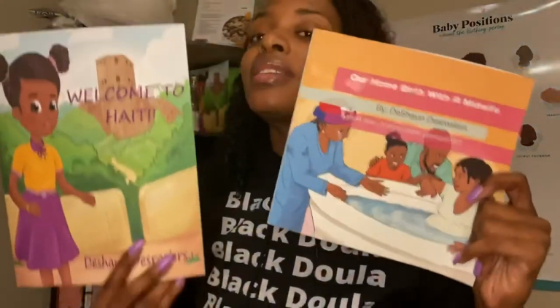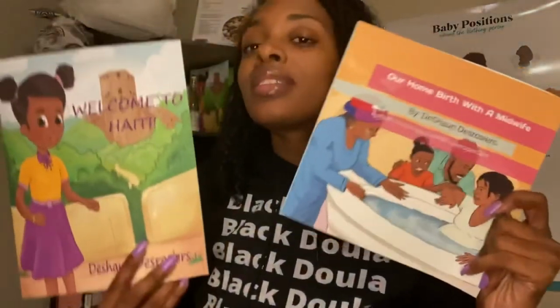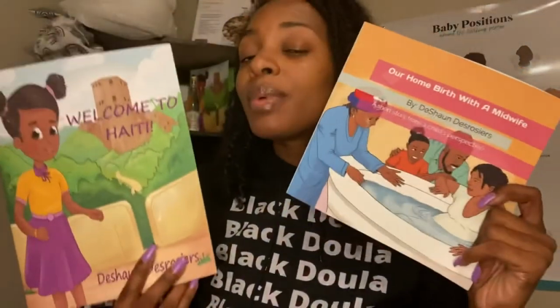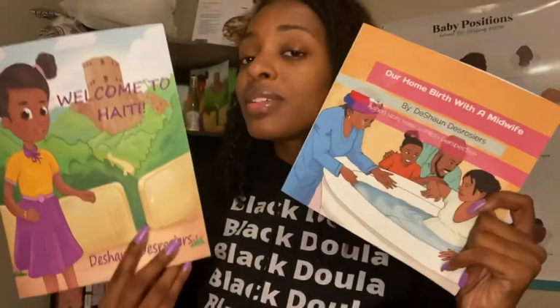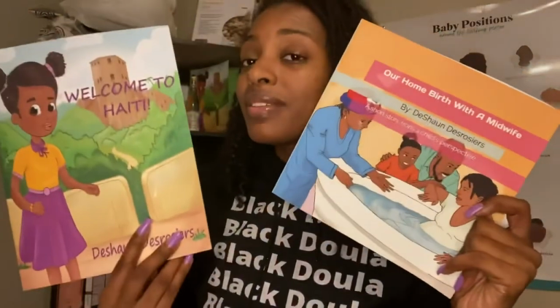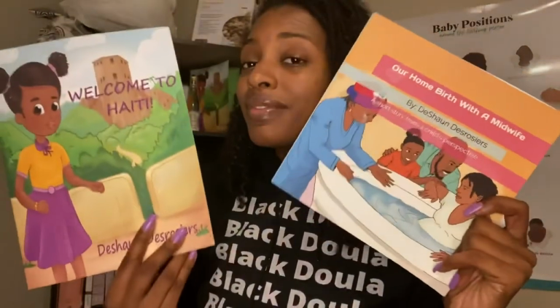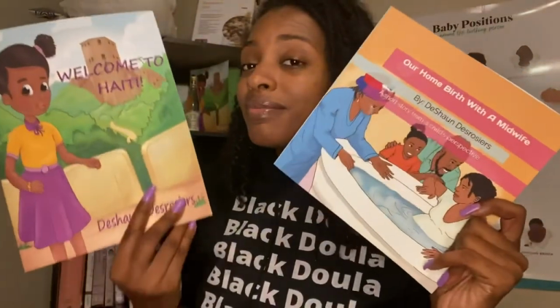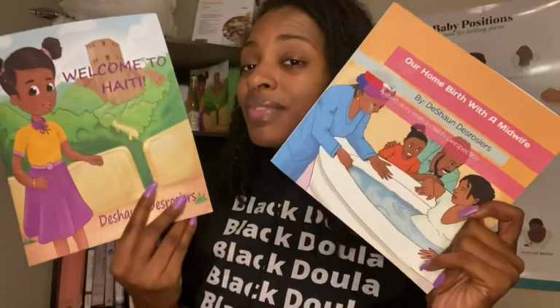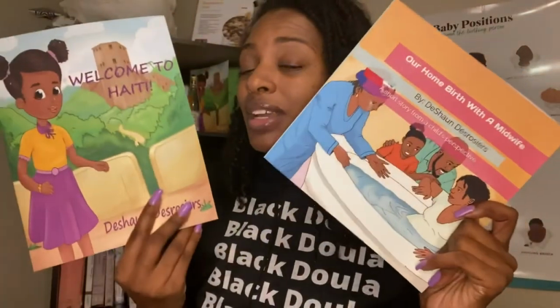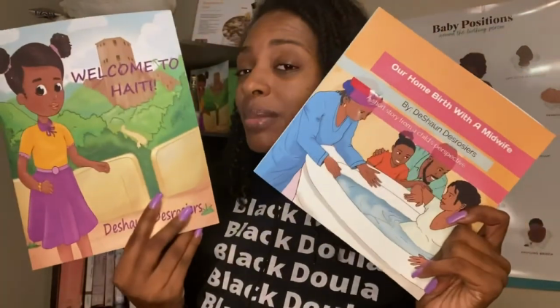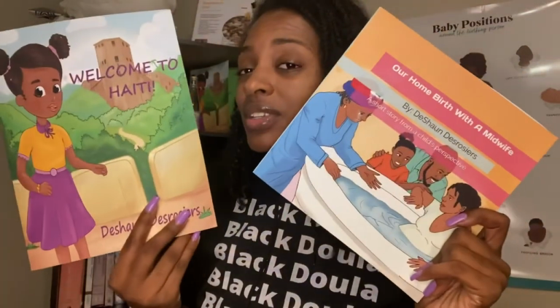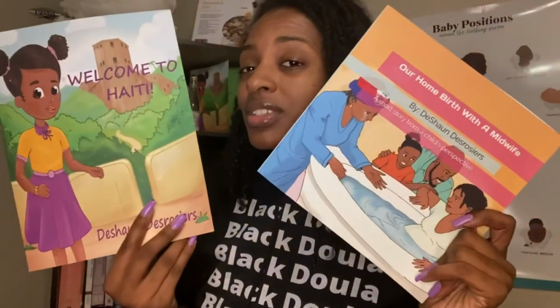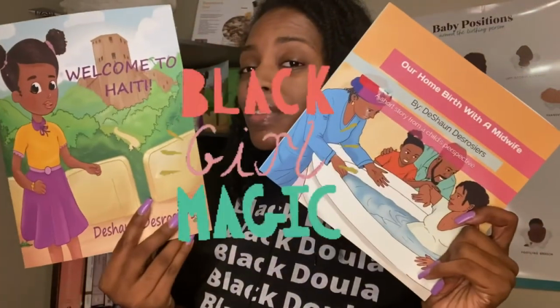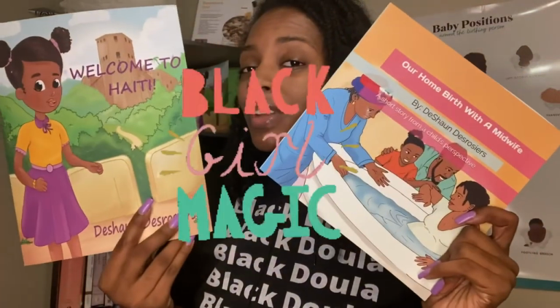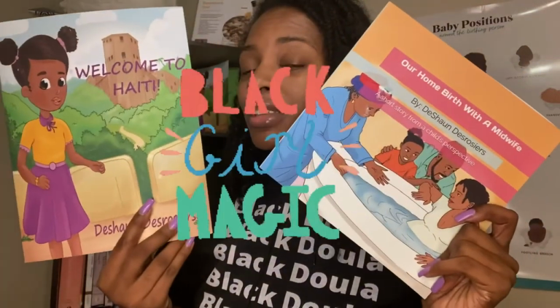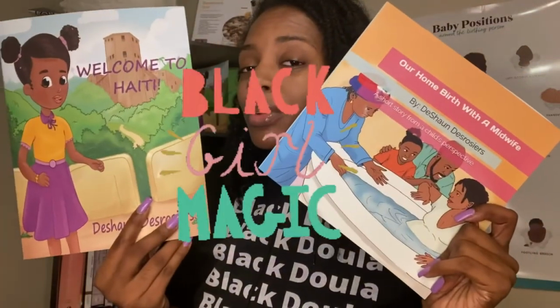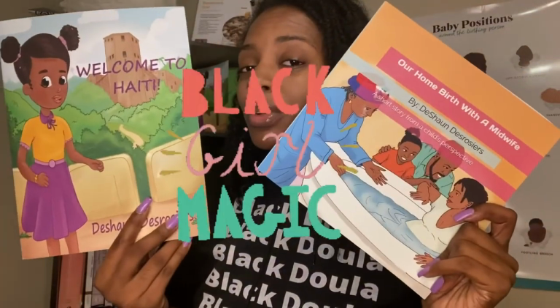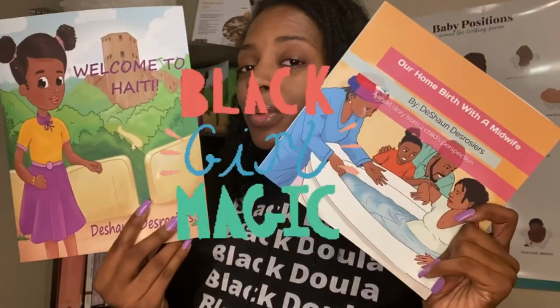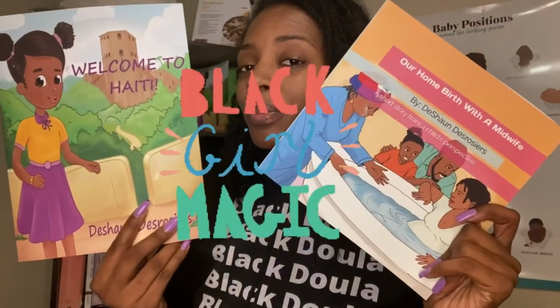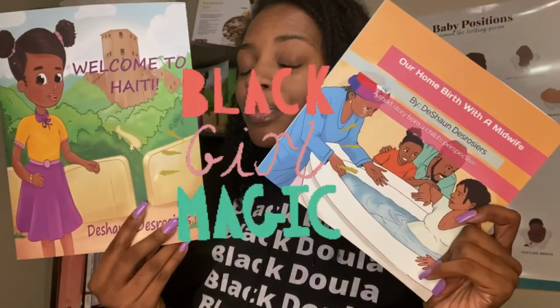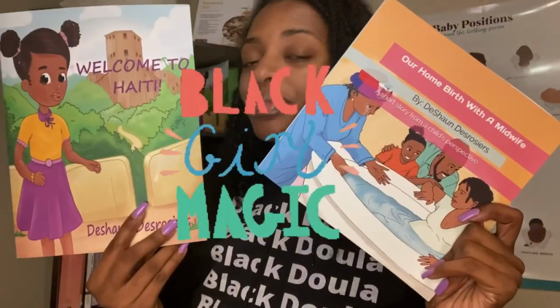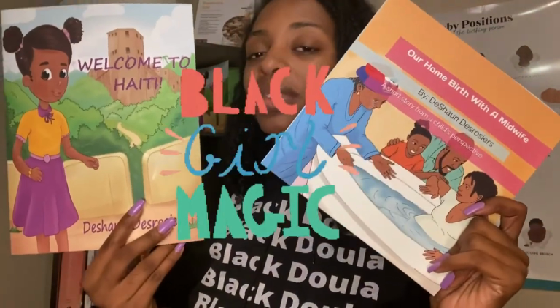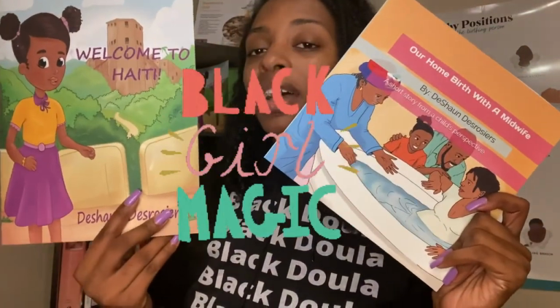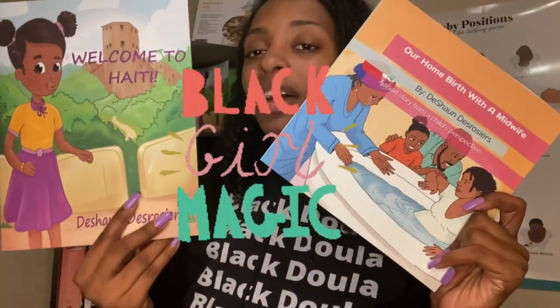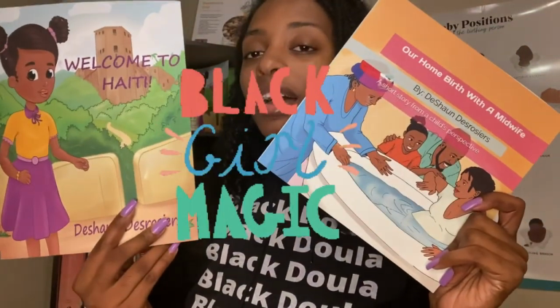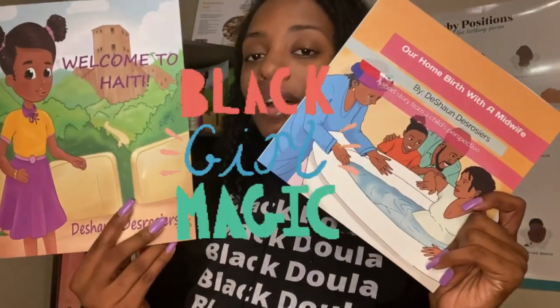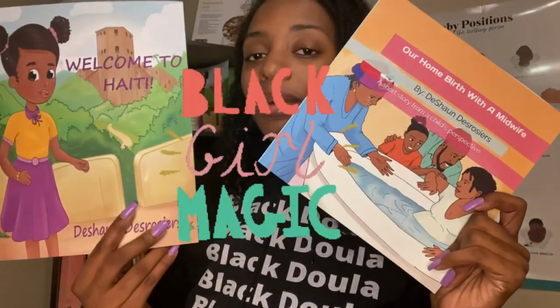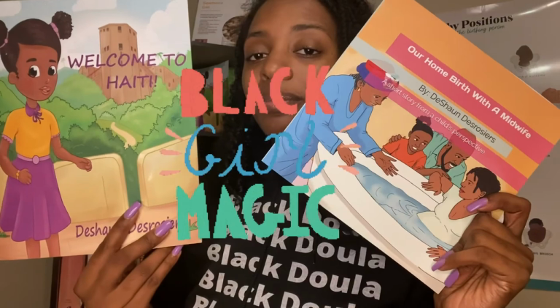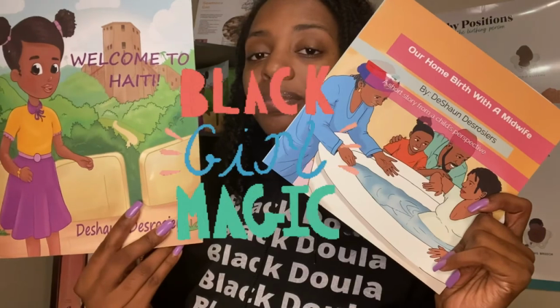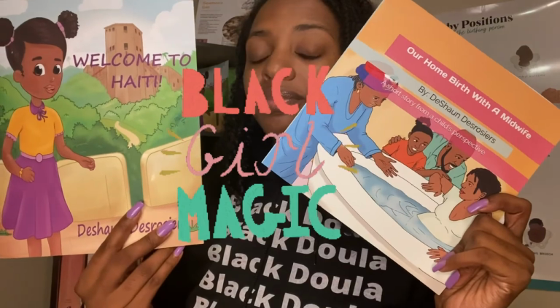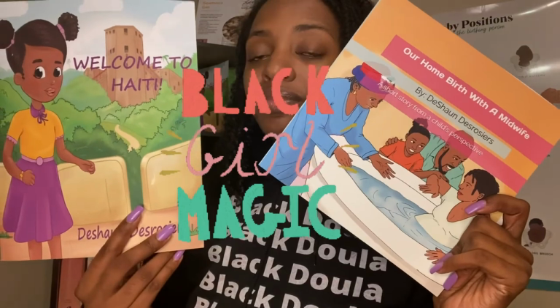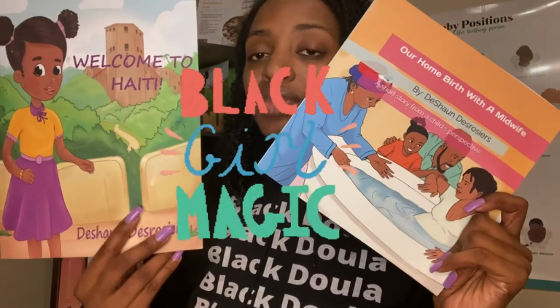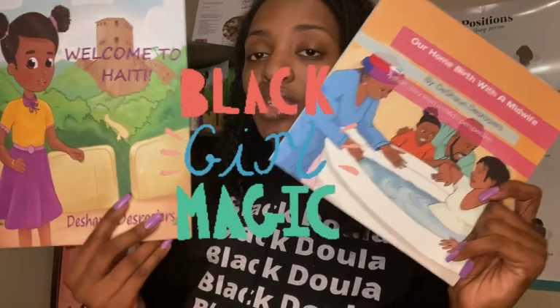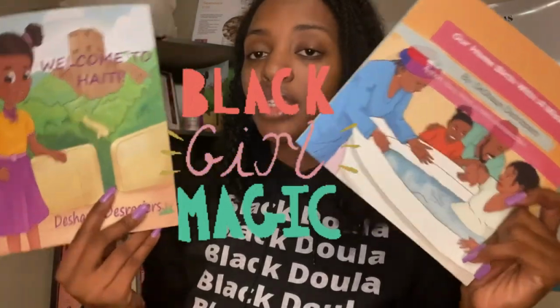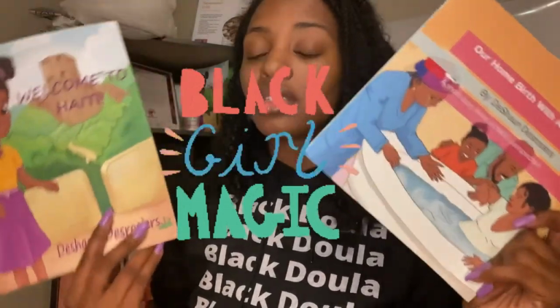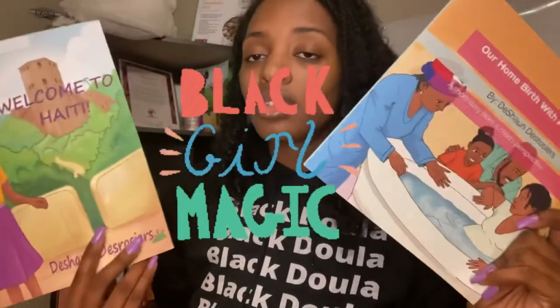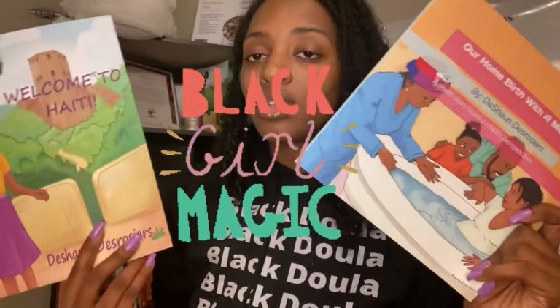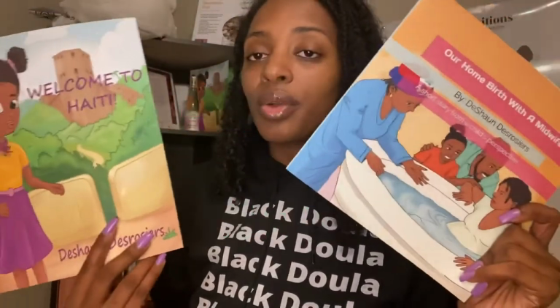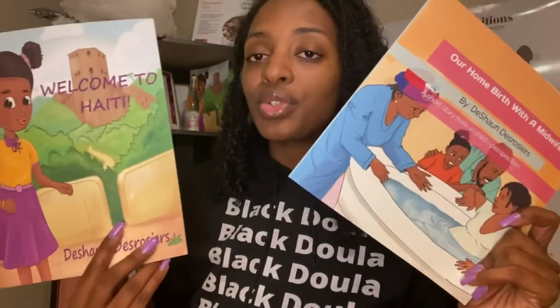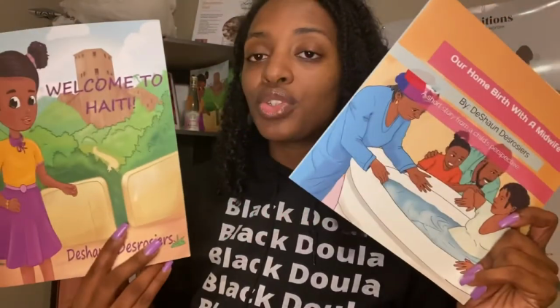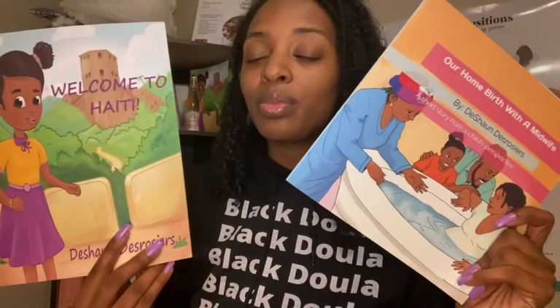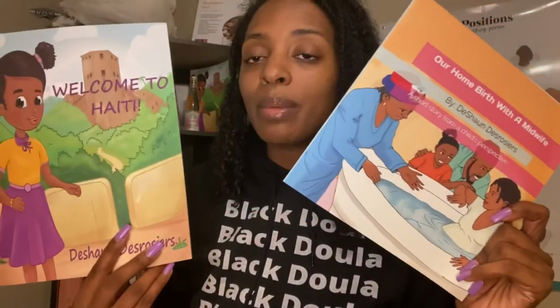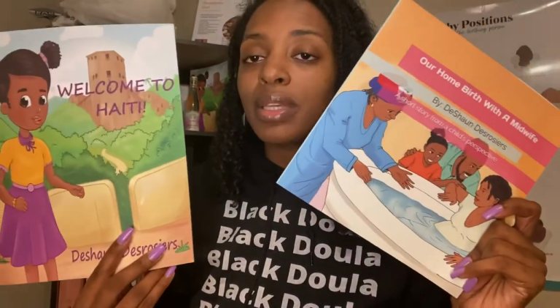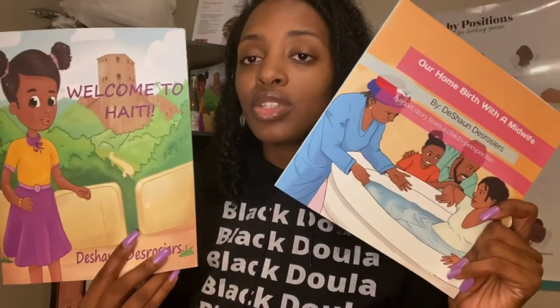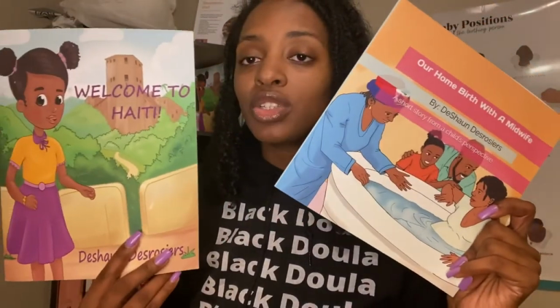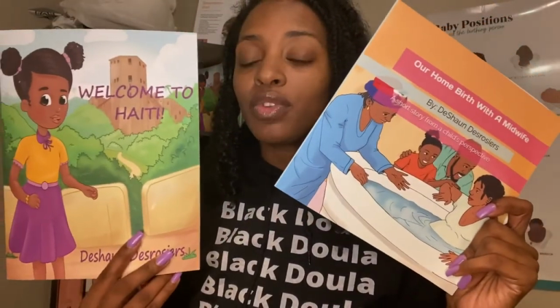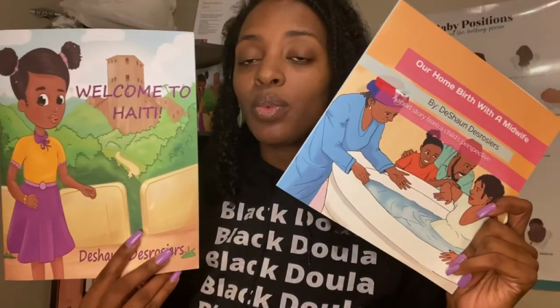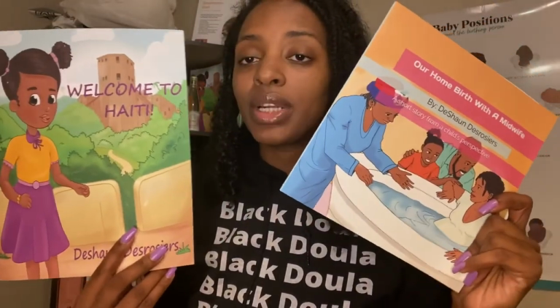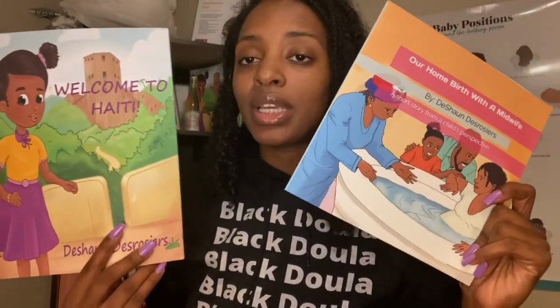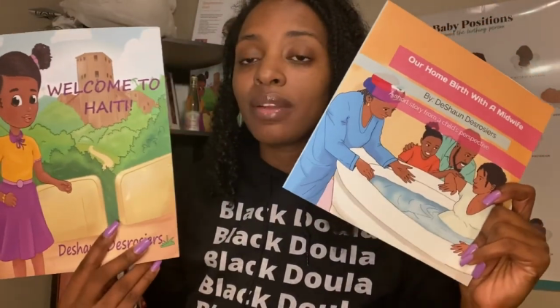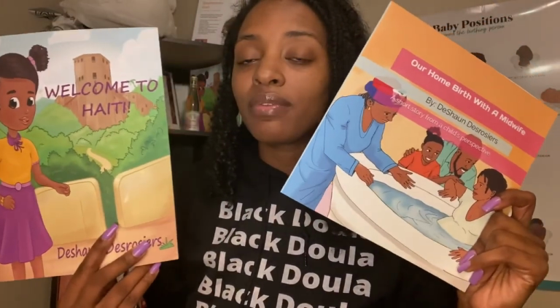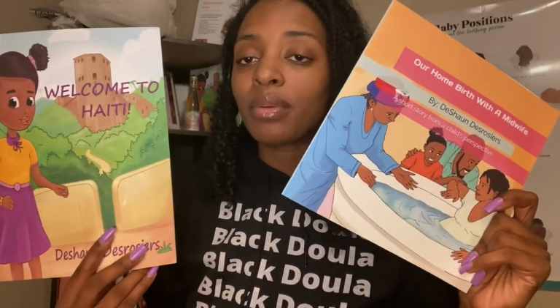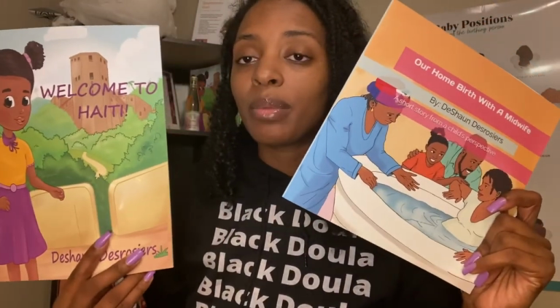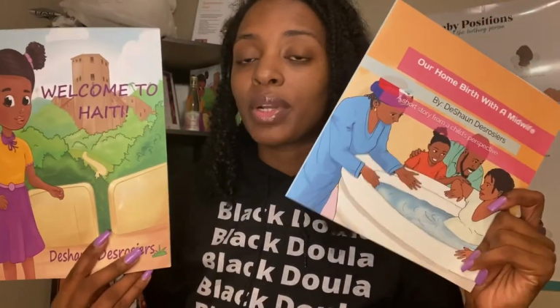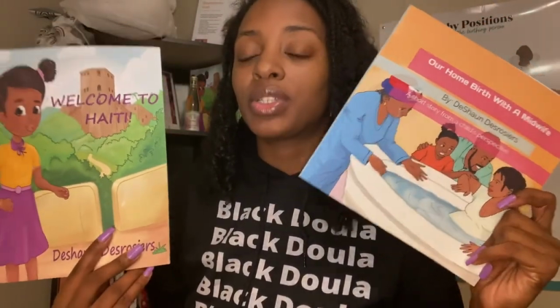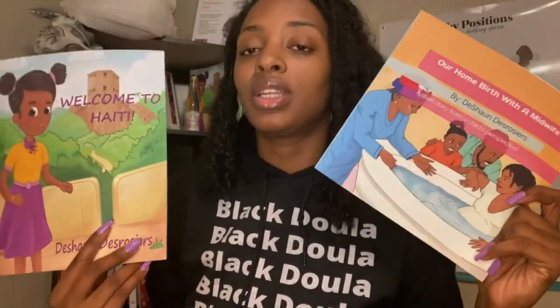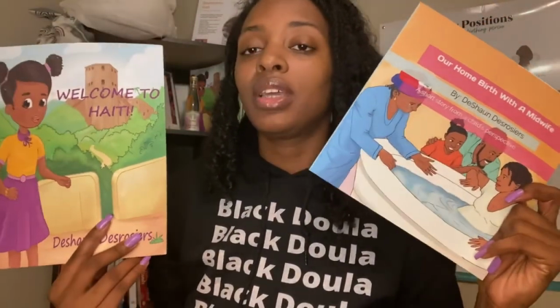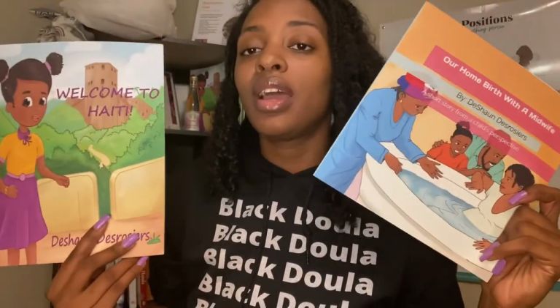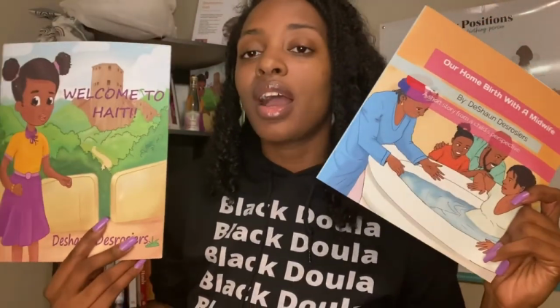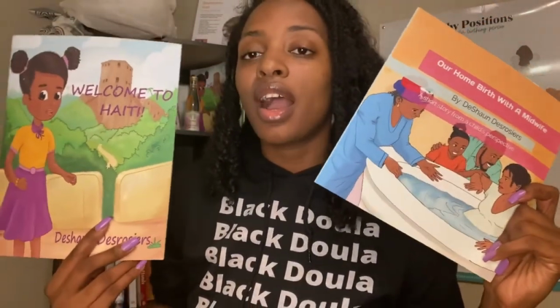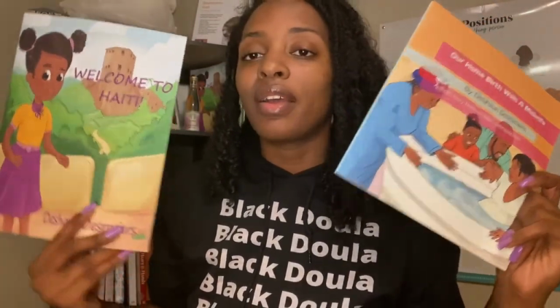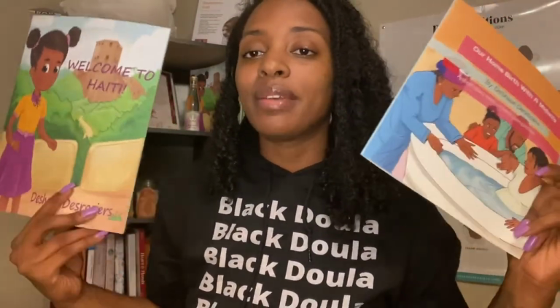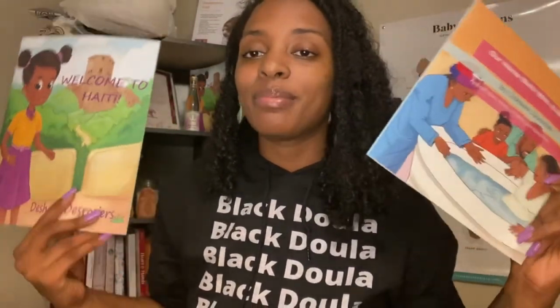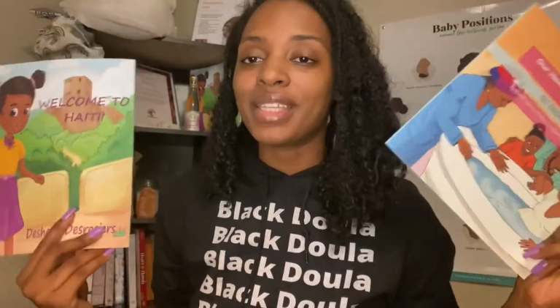These books are very much available. Just shoot me a message if you want to get them from me personally. All right, peace.